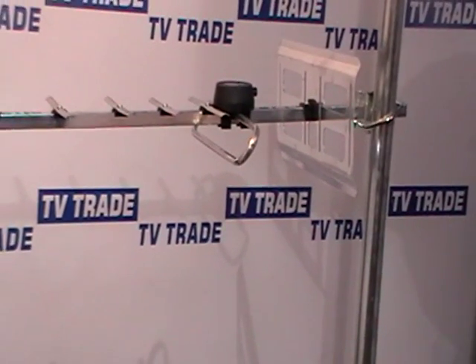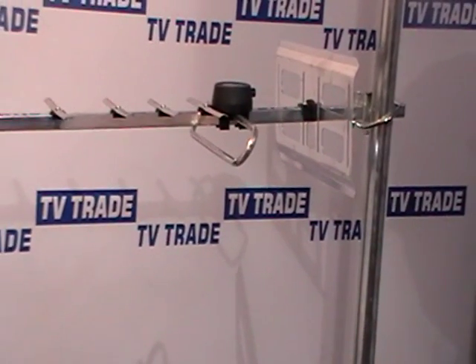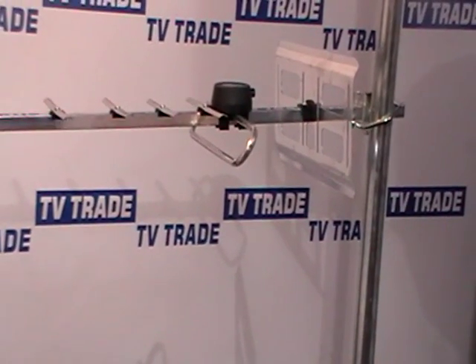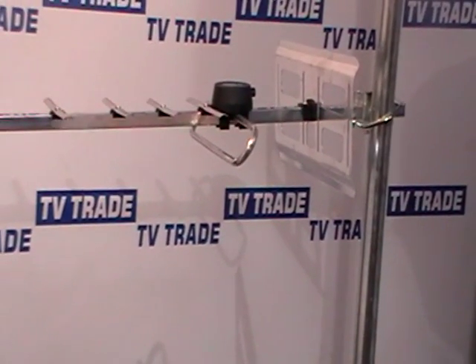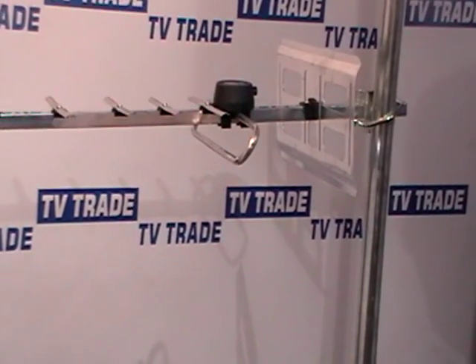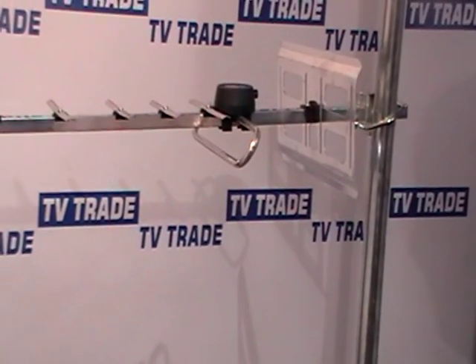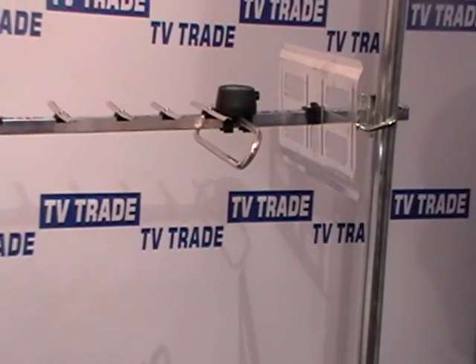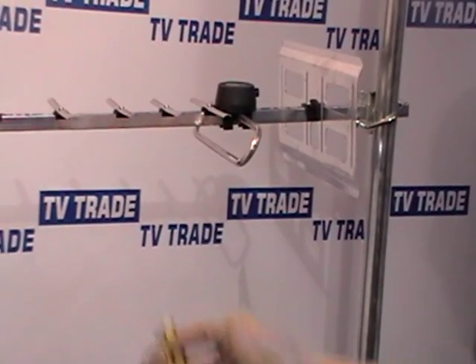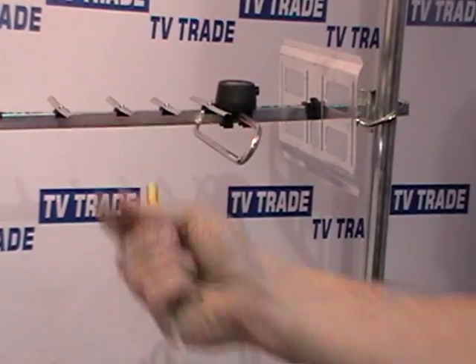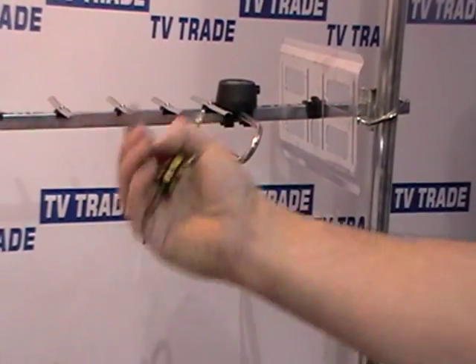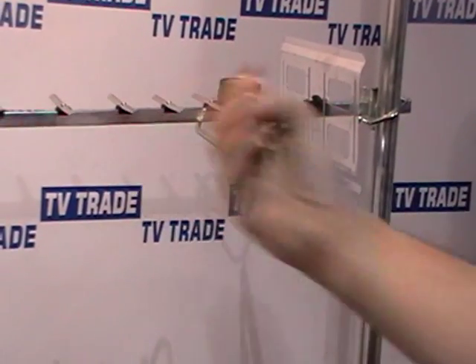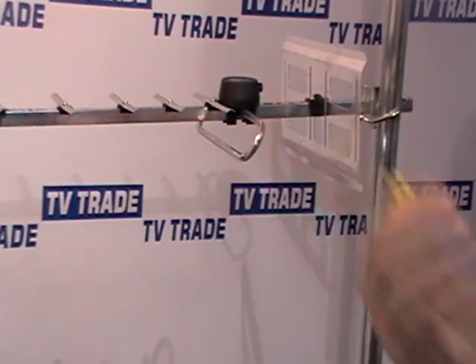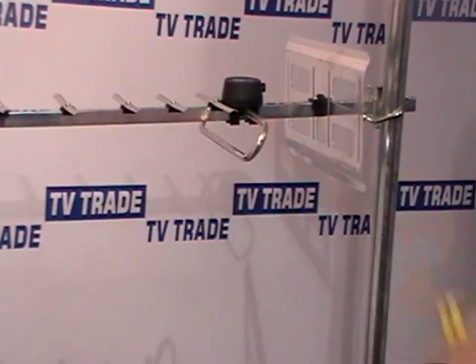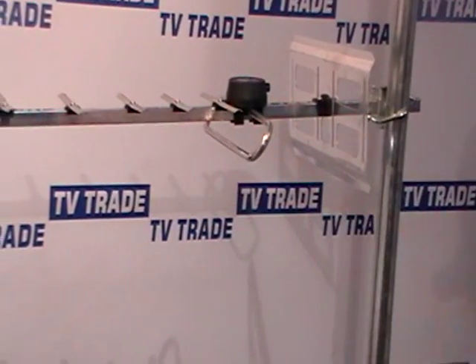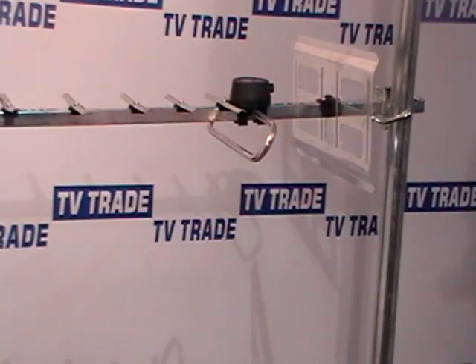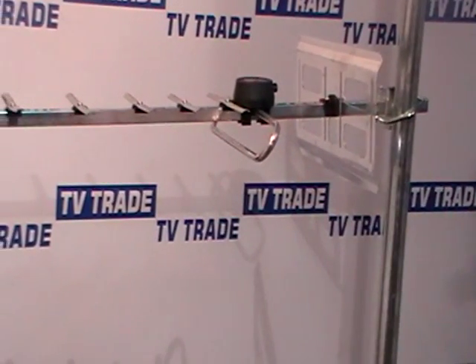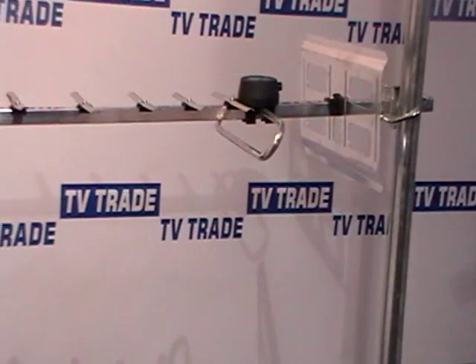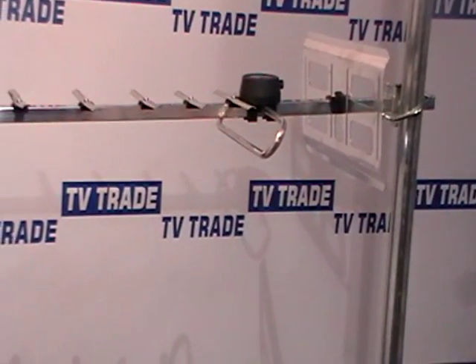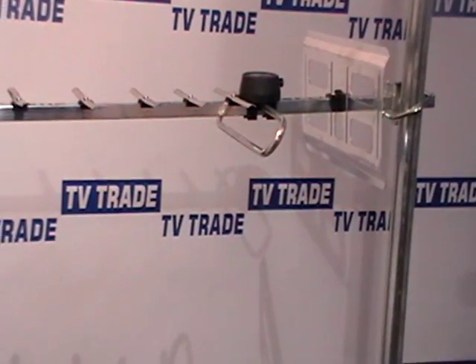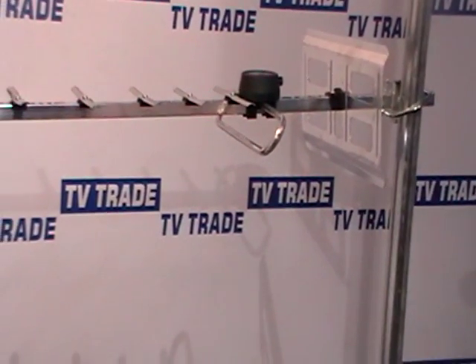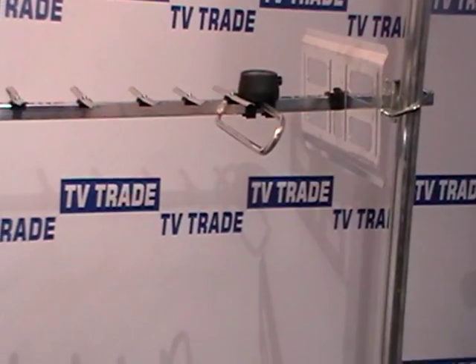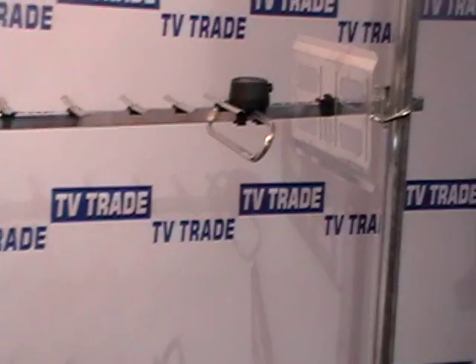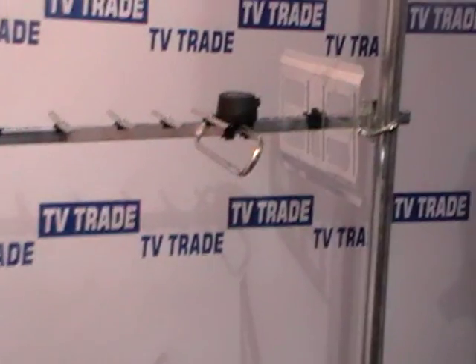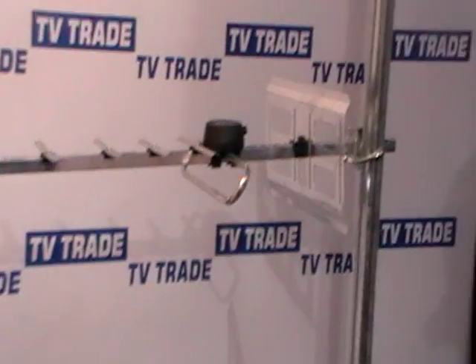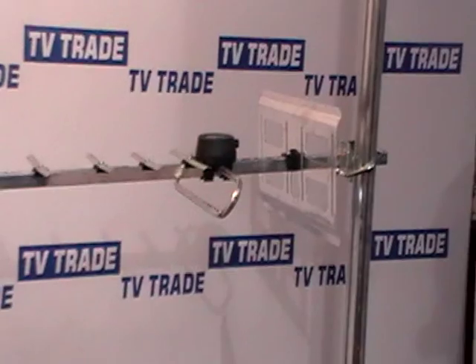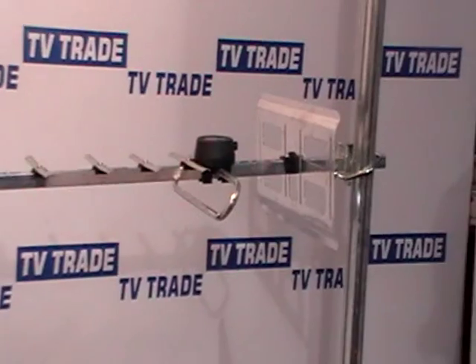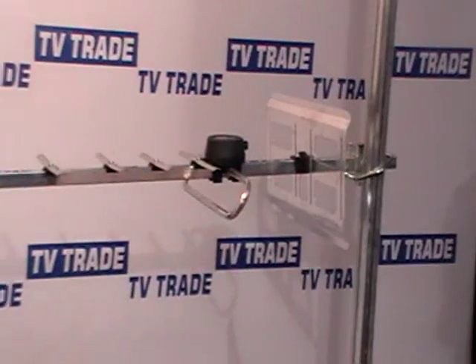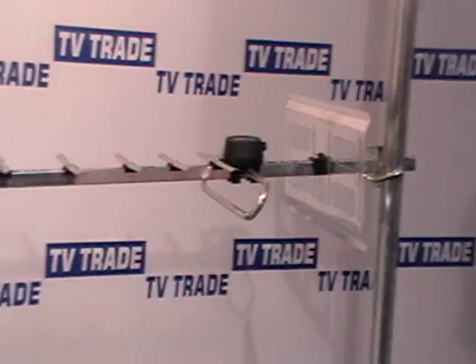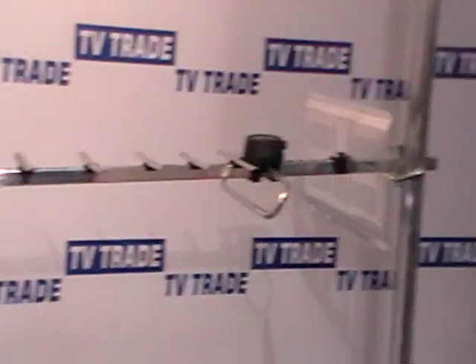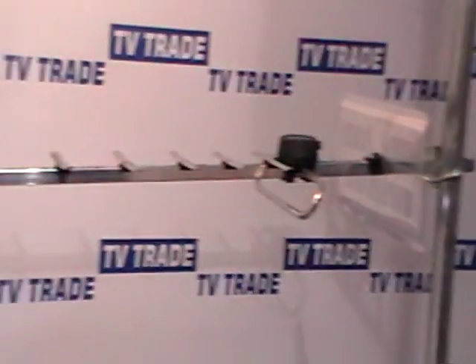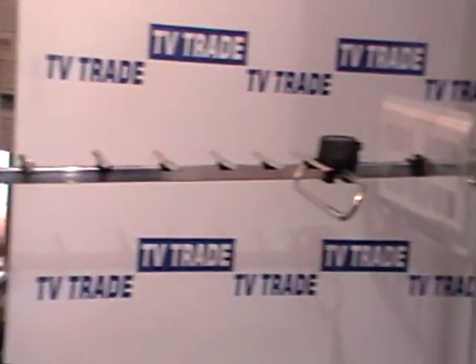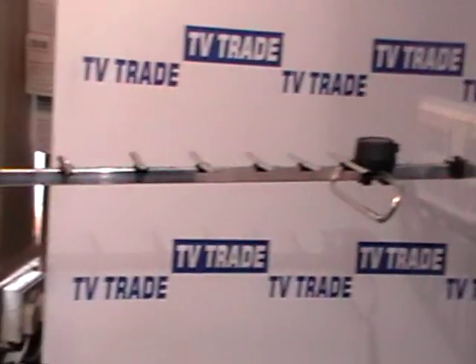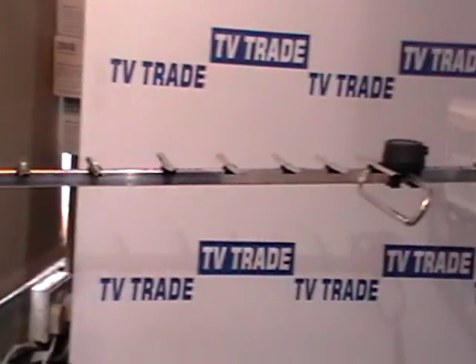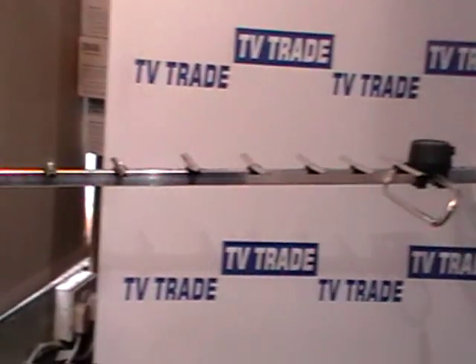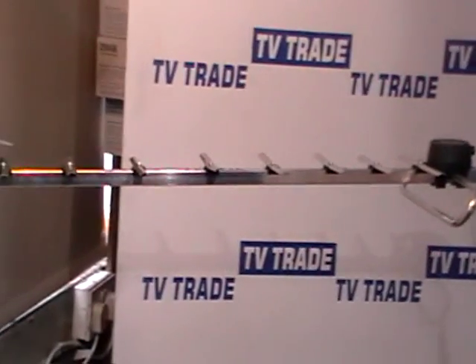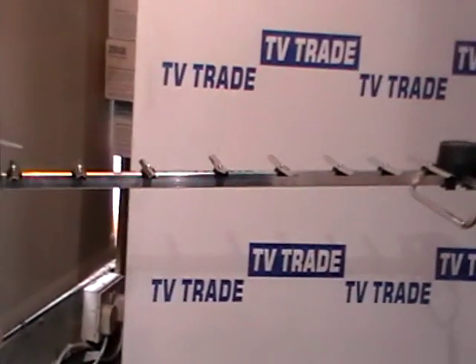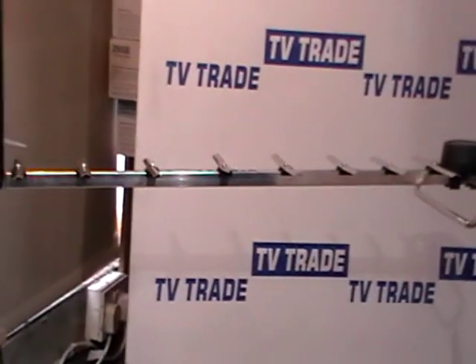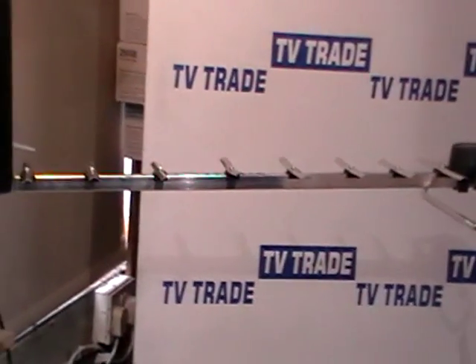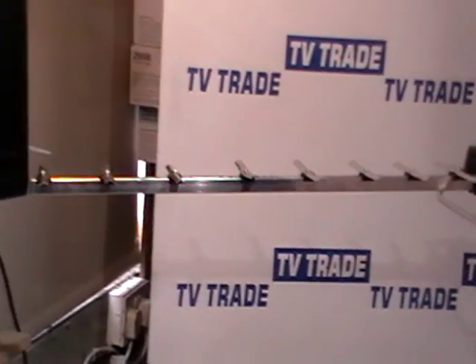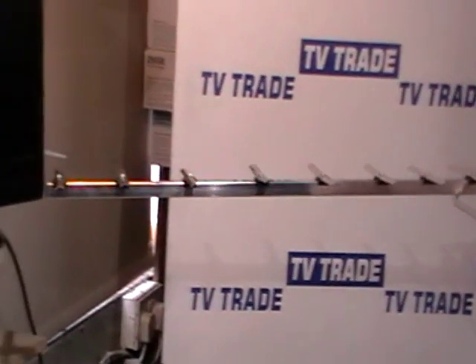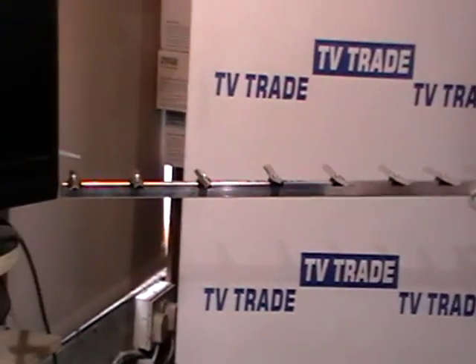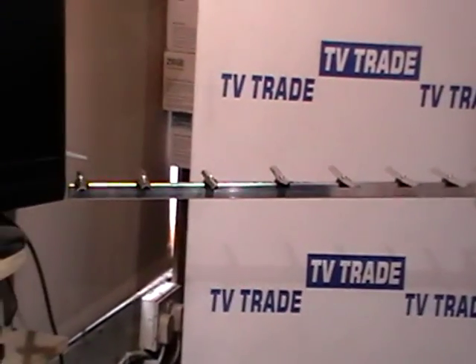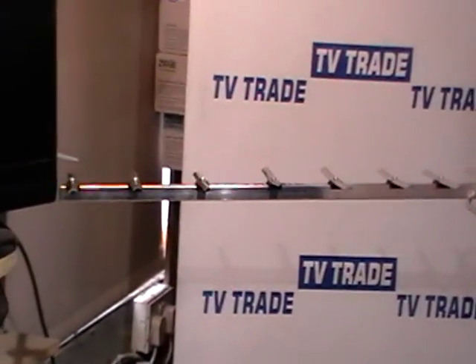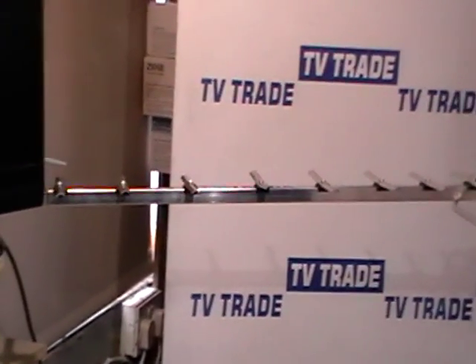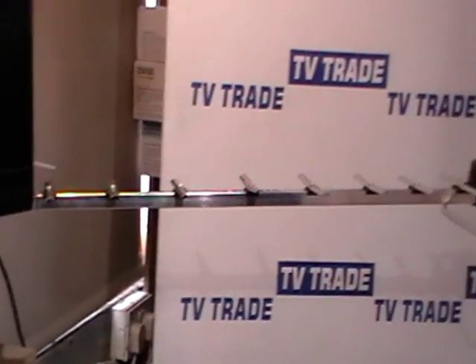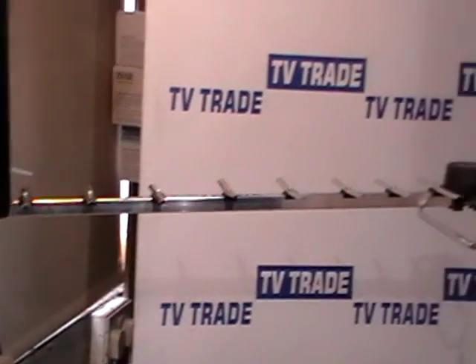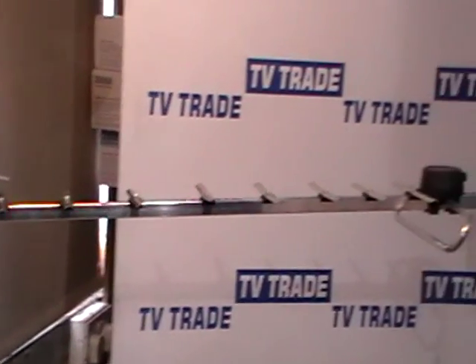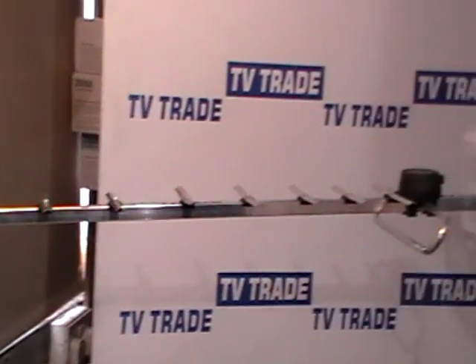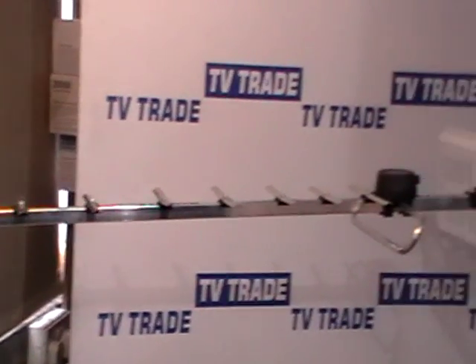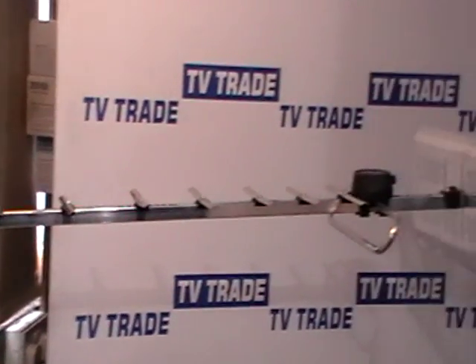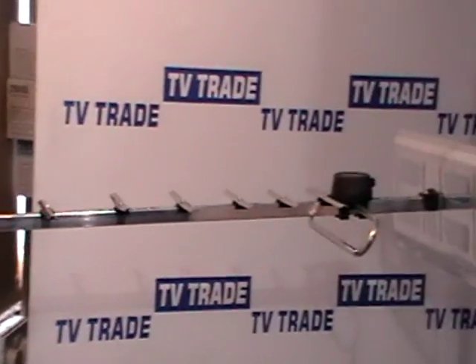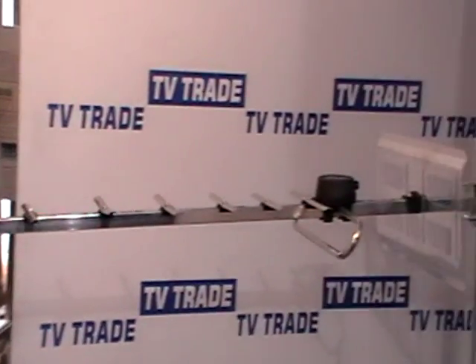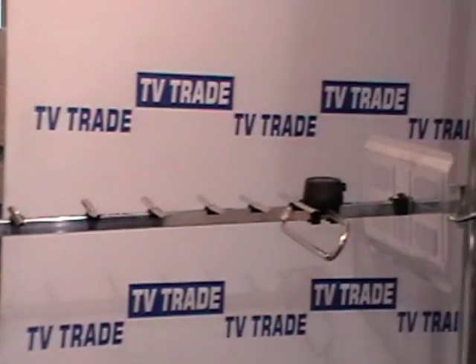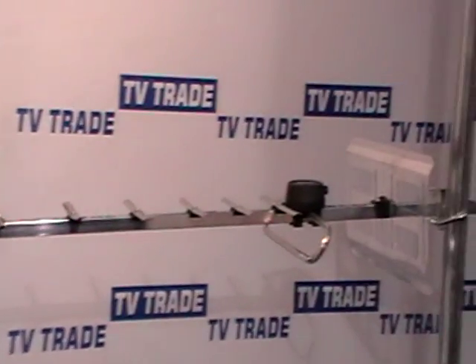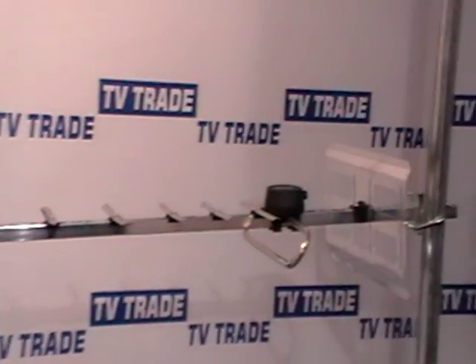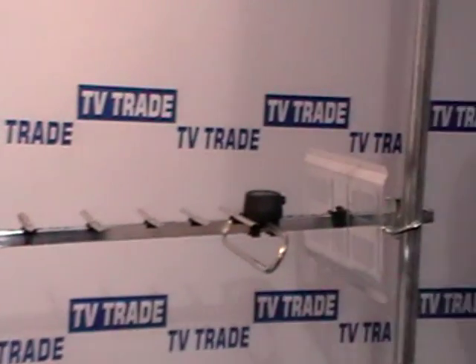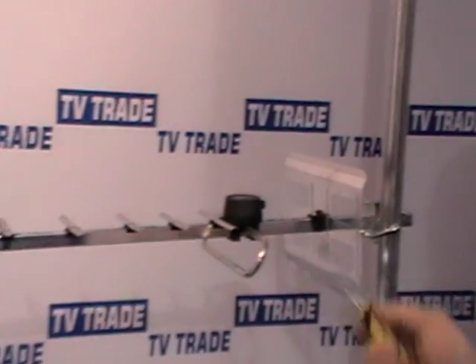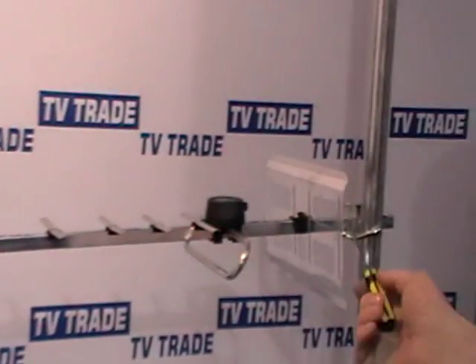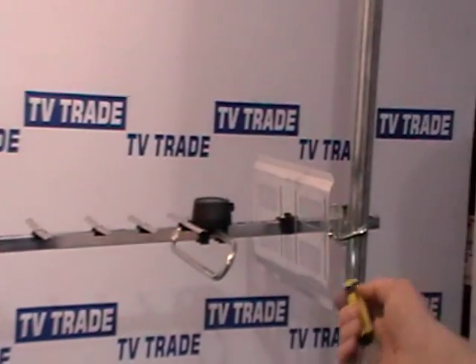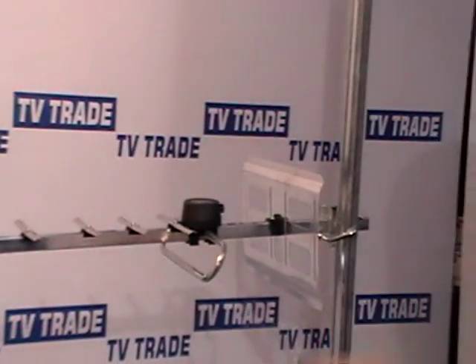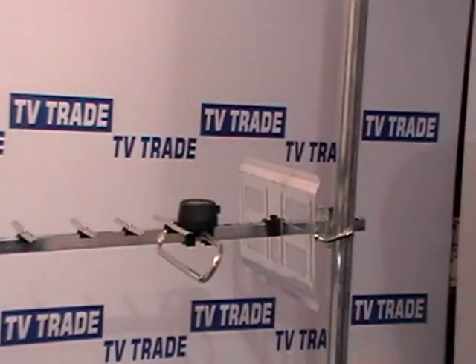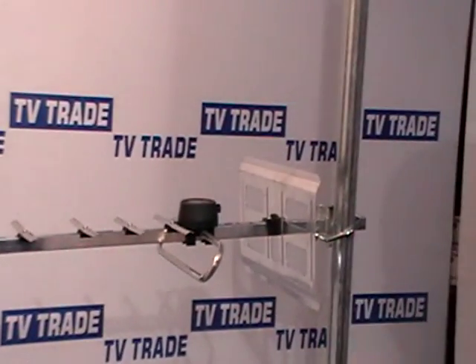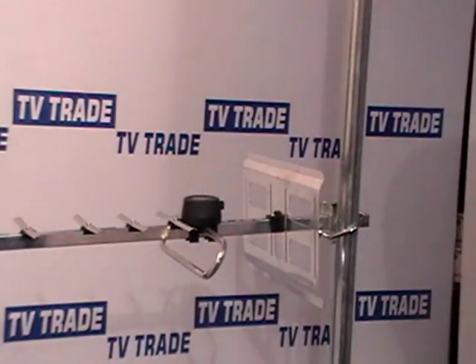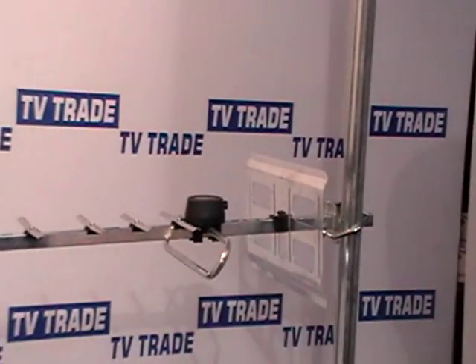The idea is that it pulls in a much more powerful signal. If you were in a poor reception area, this would be an ideal way of going.